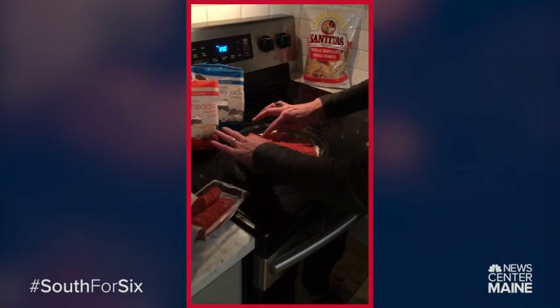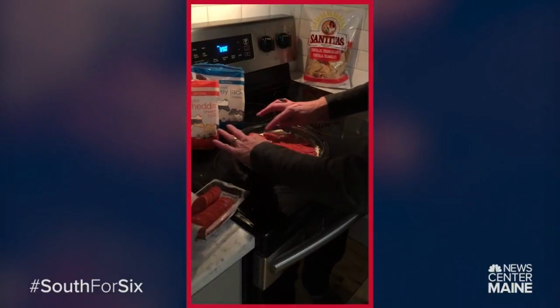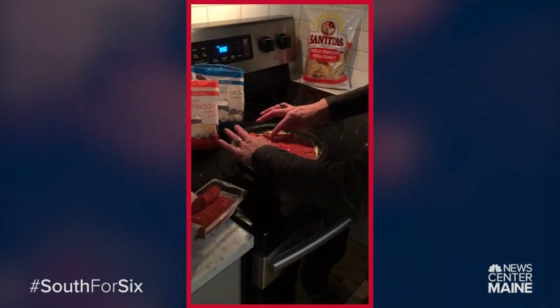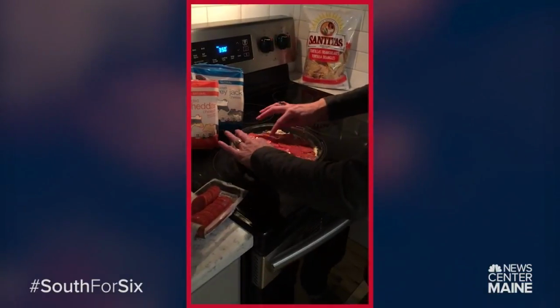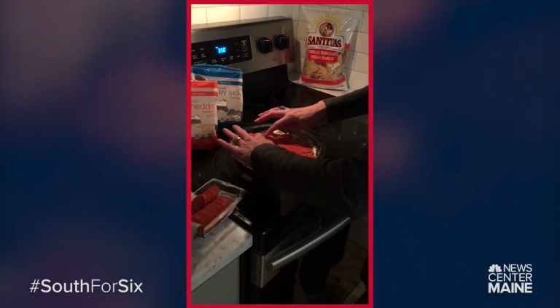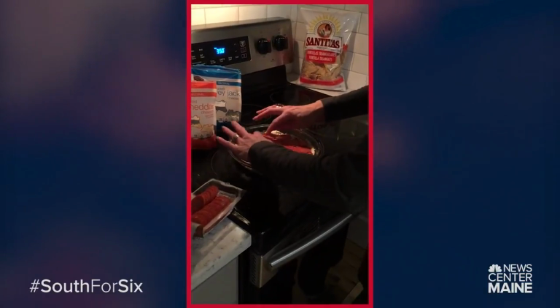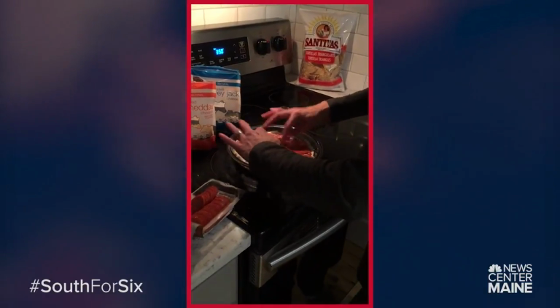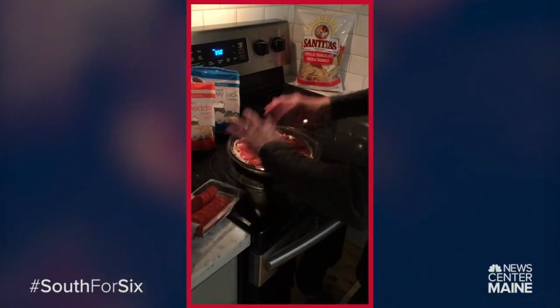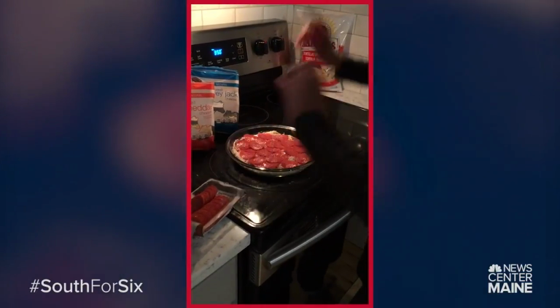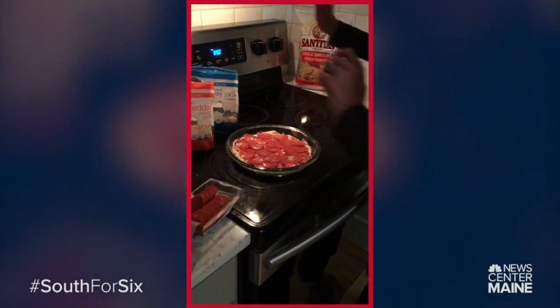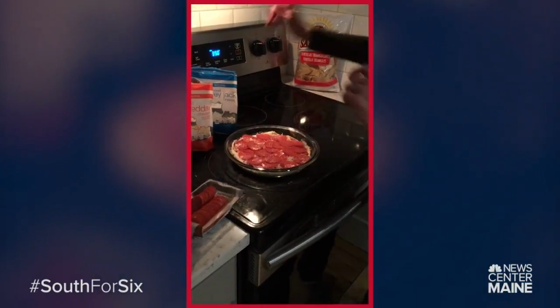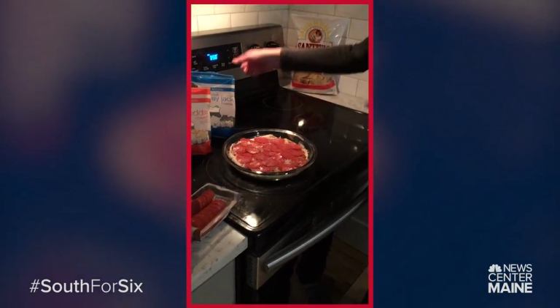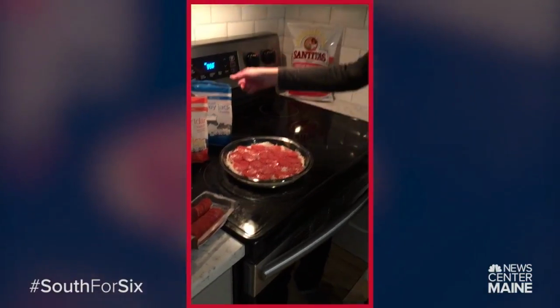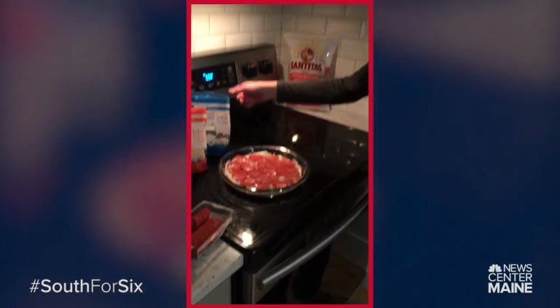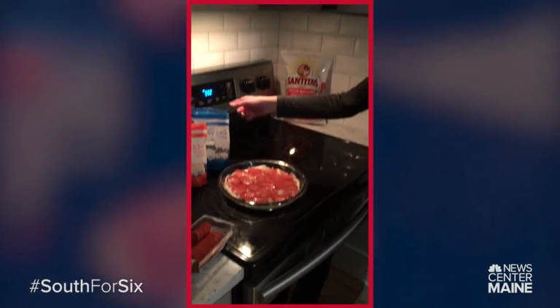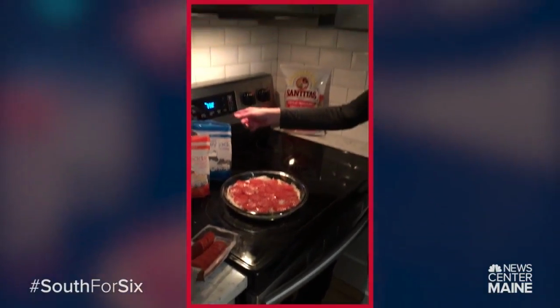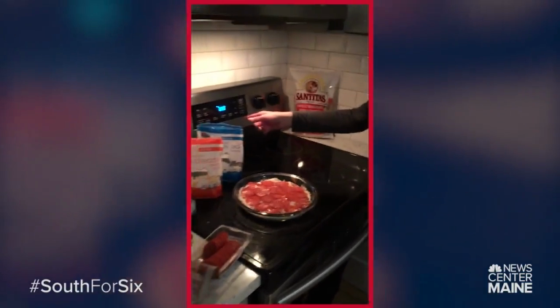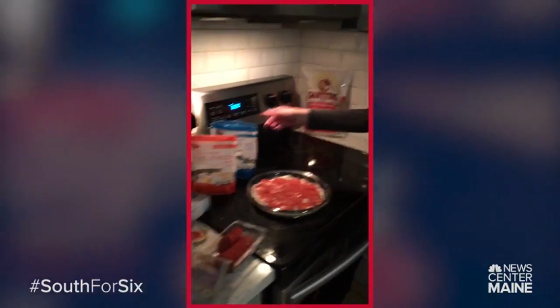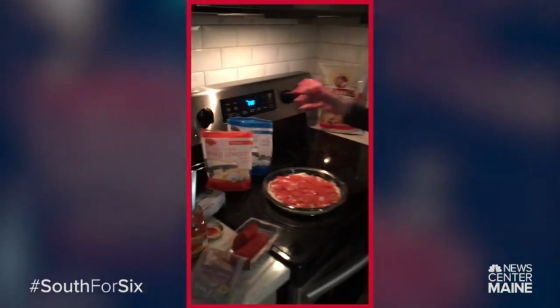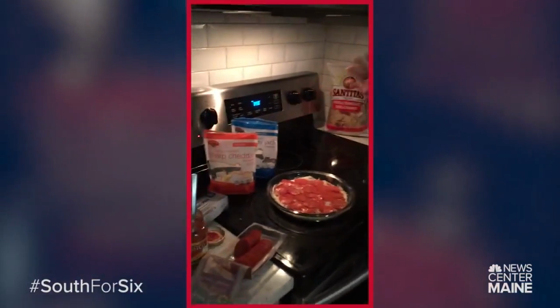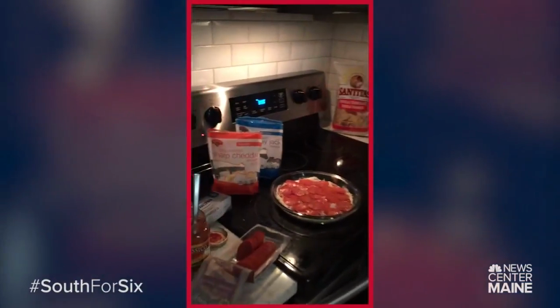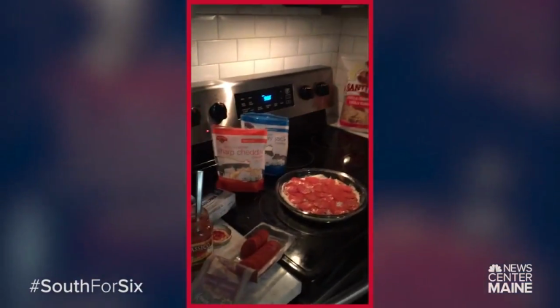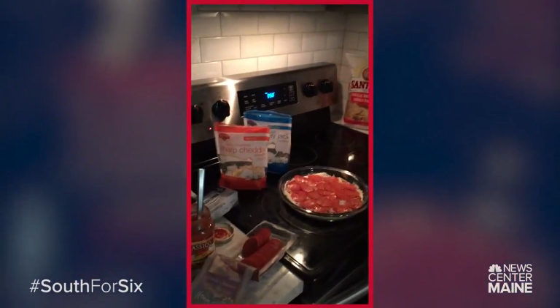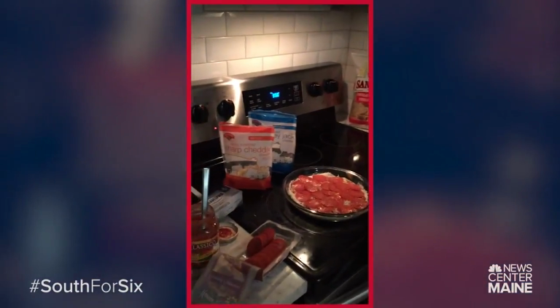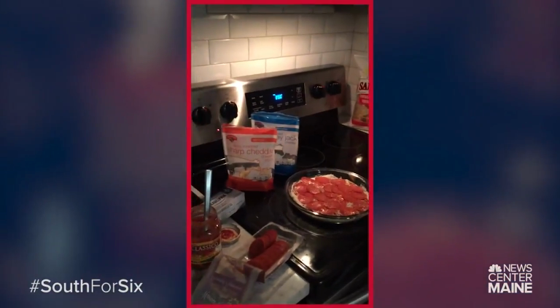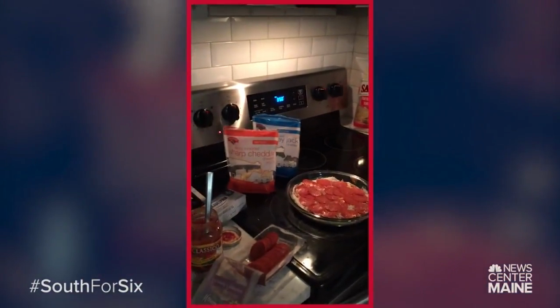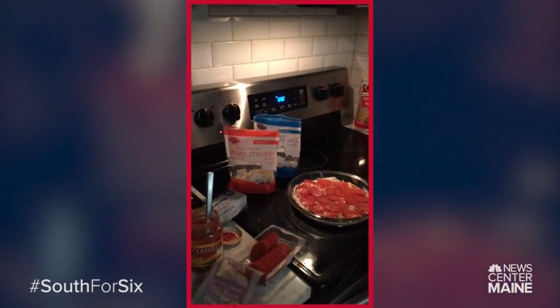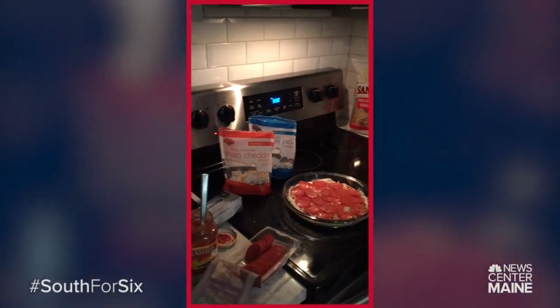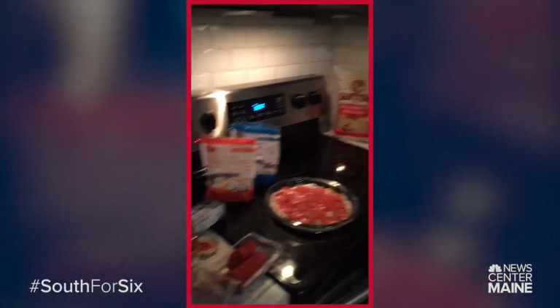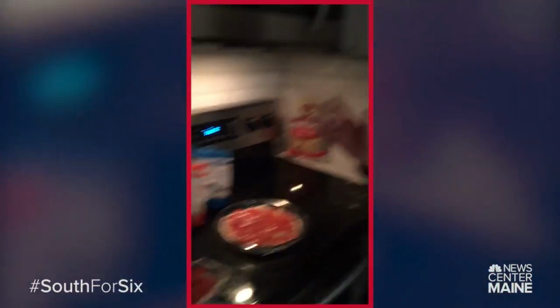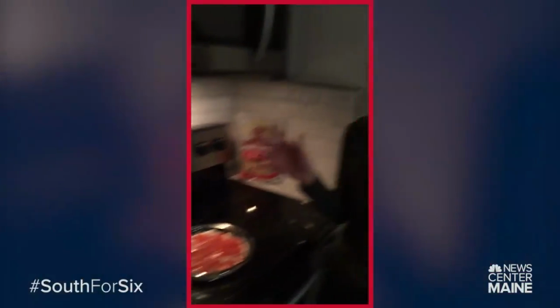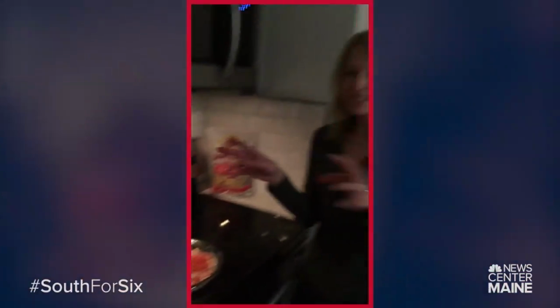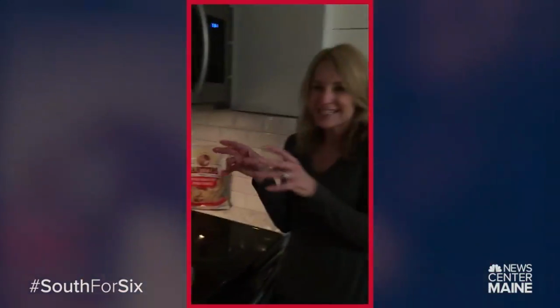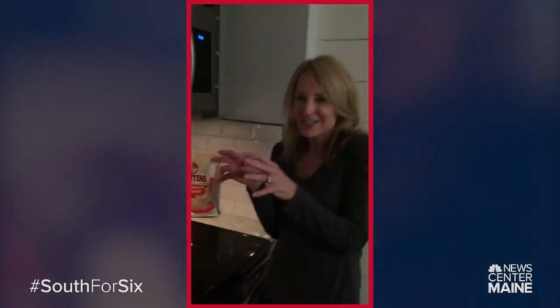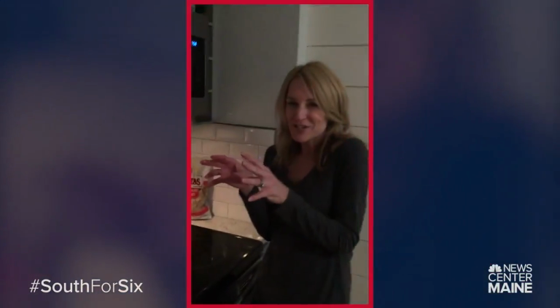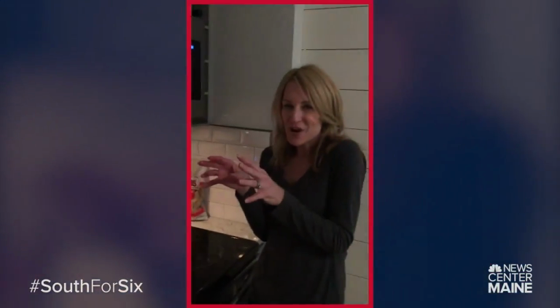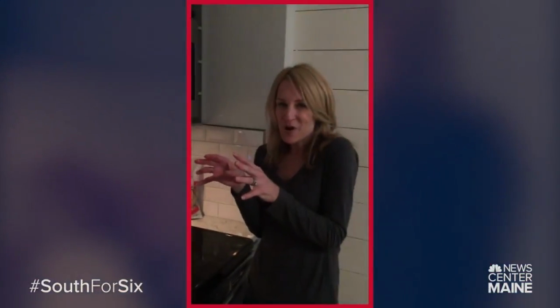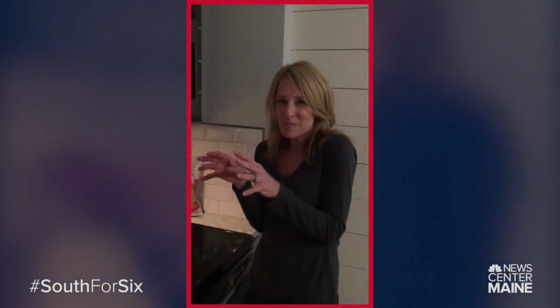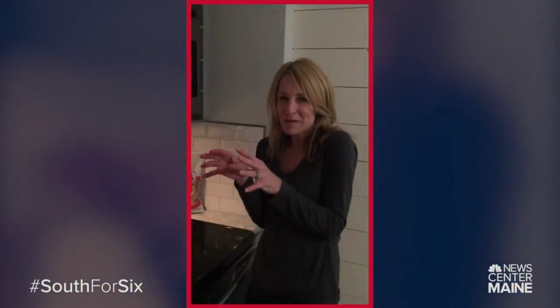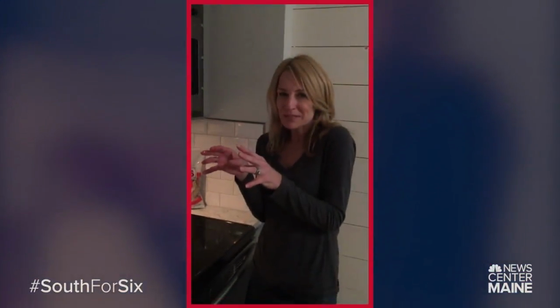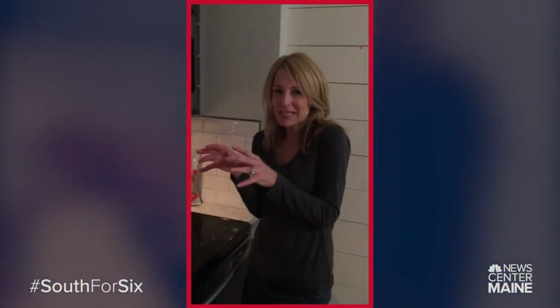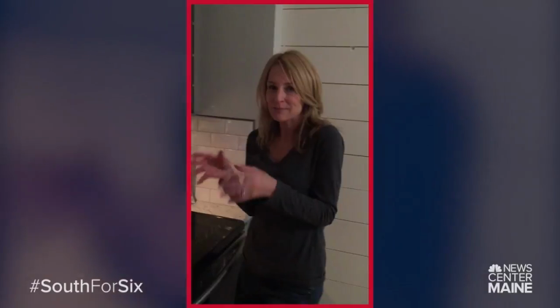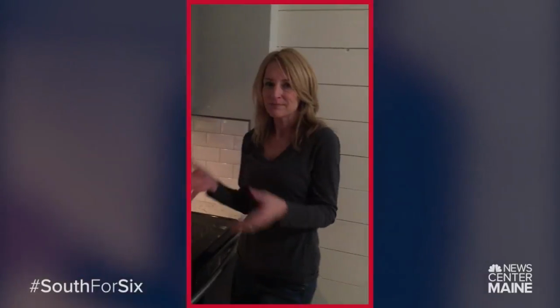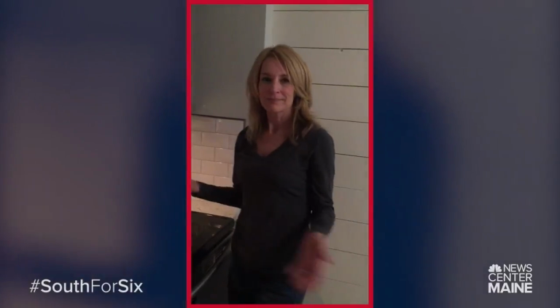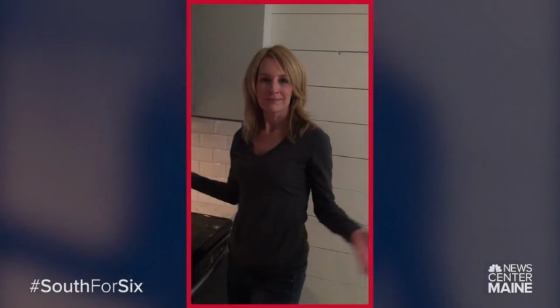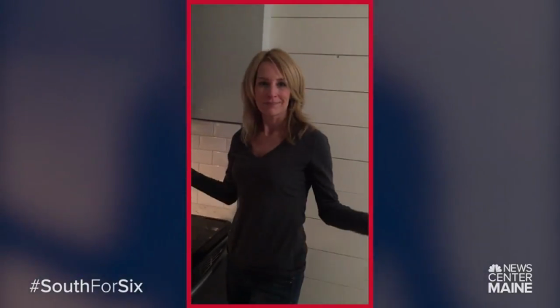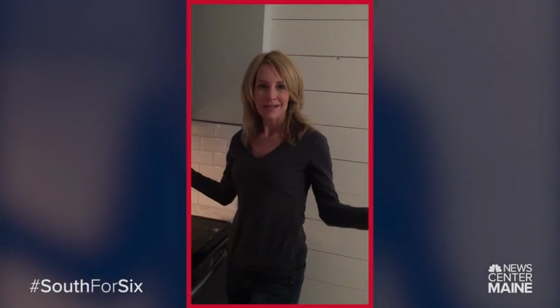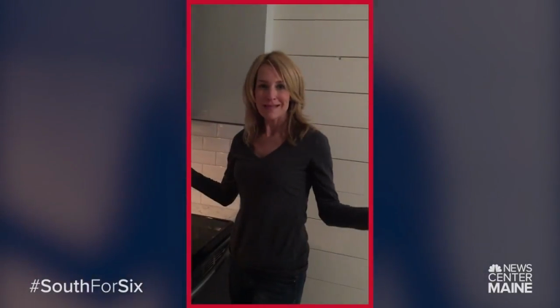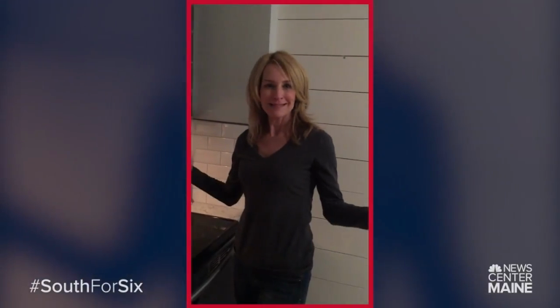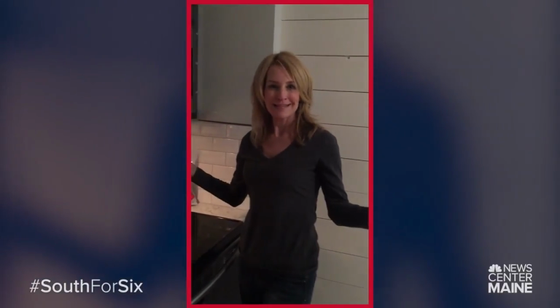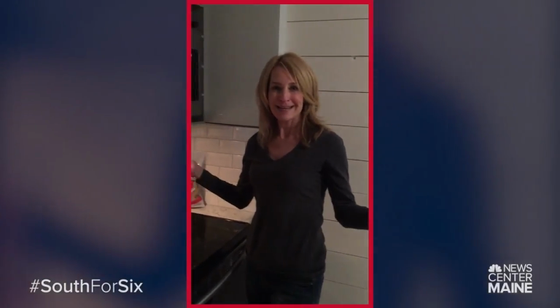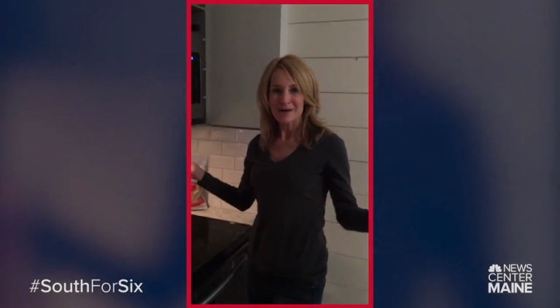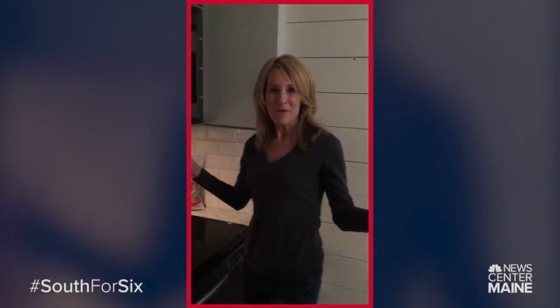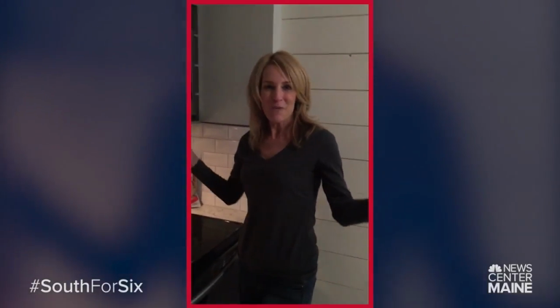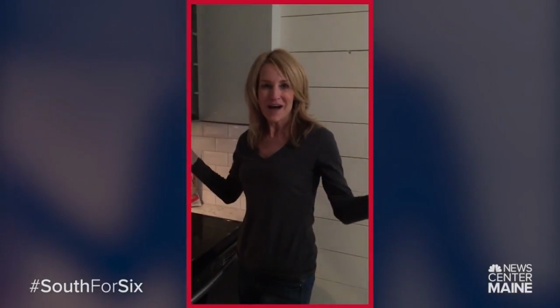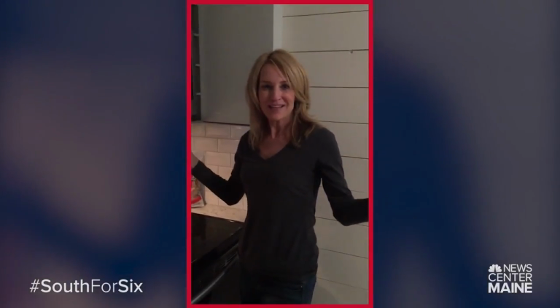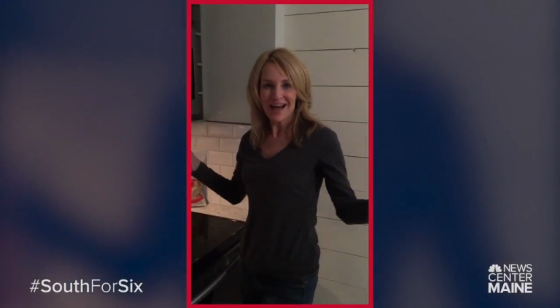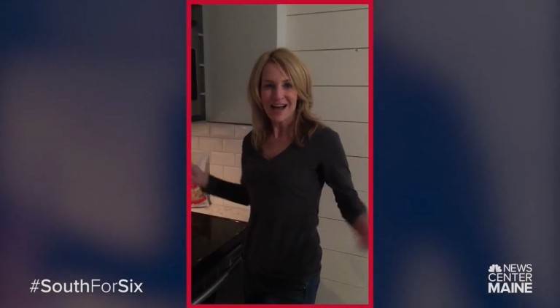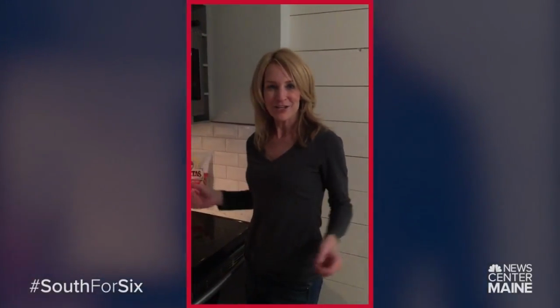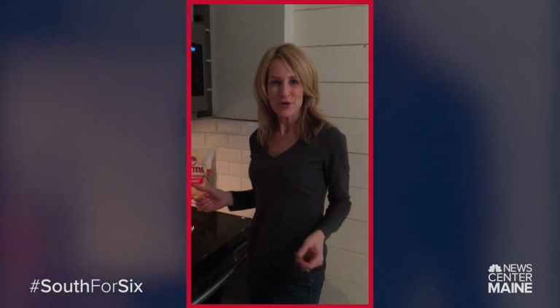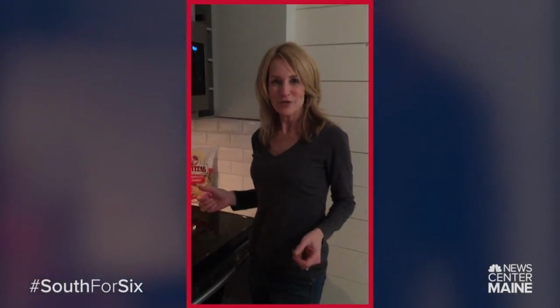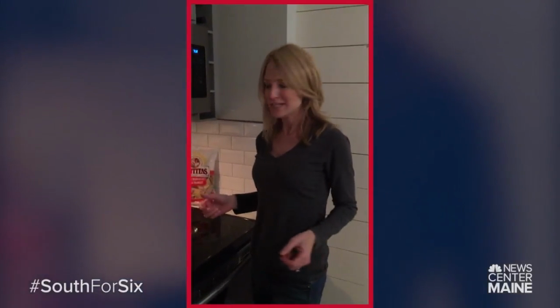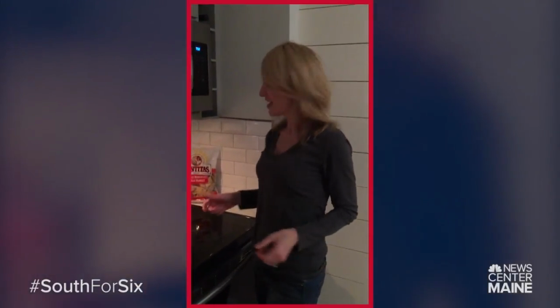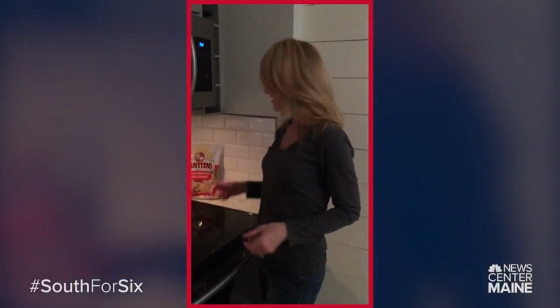350 degrees. You cook it for 15 to 20 minutes until it's all bubbly and that's it. Voila. You're done.